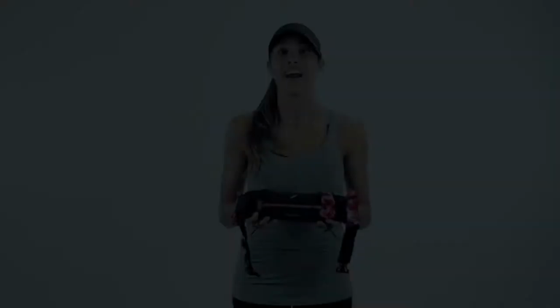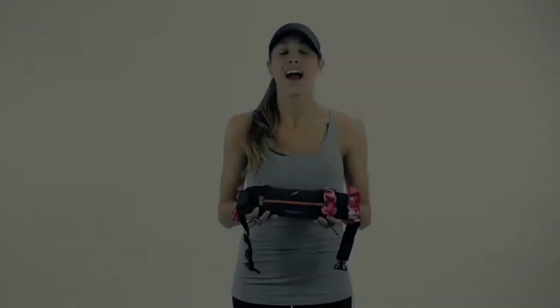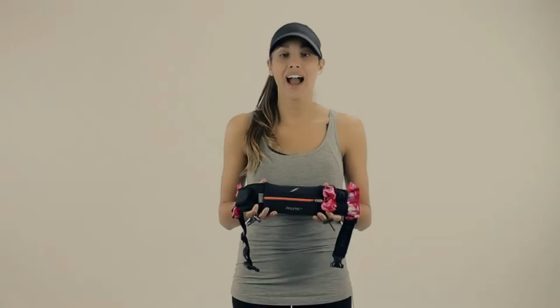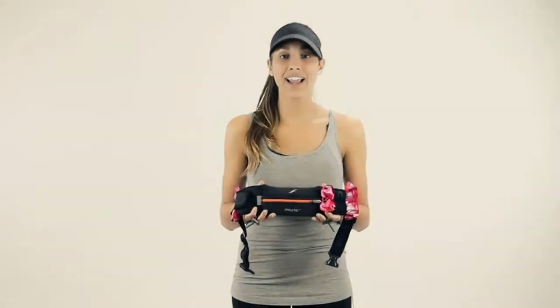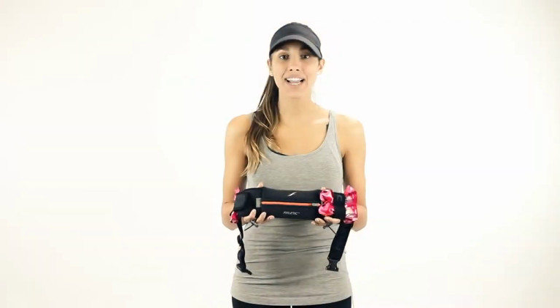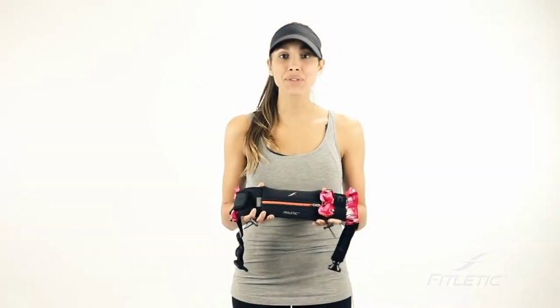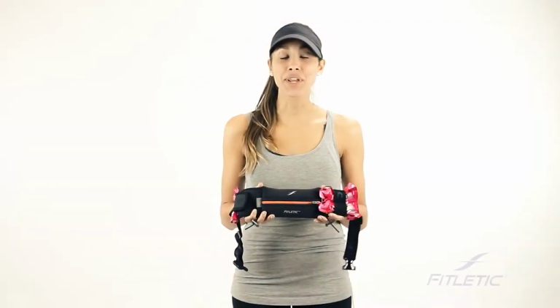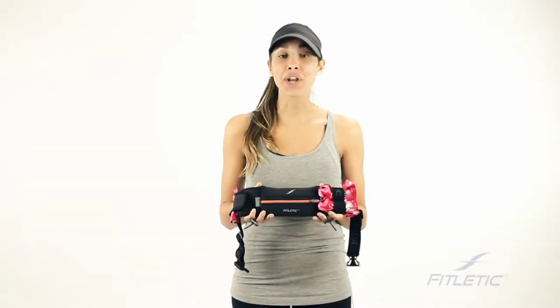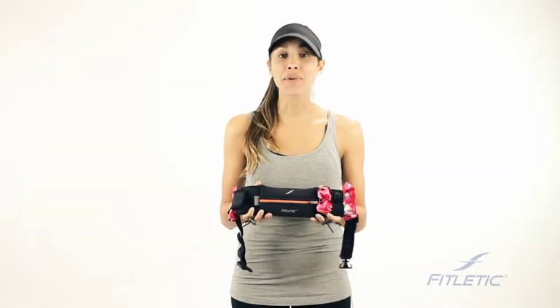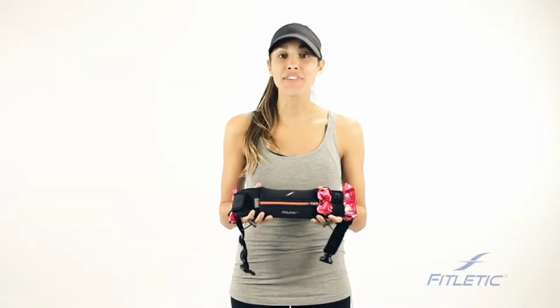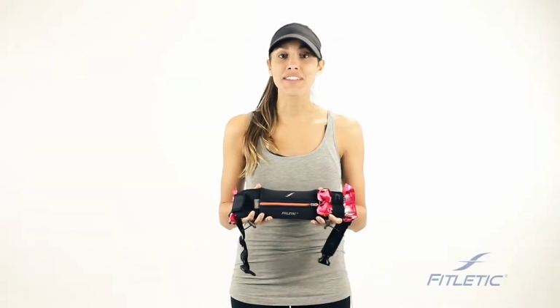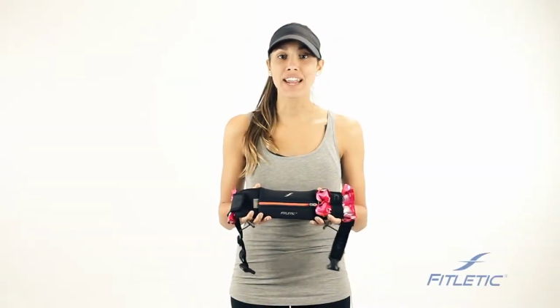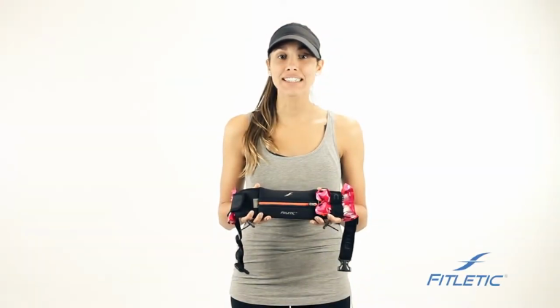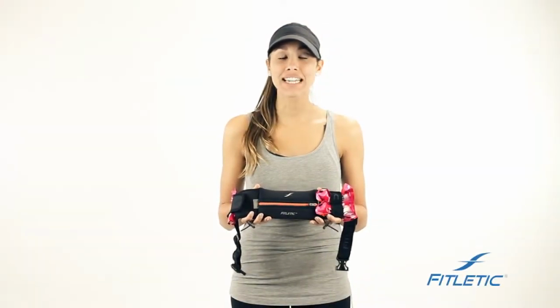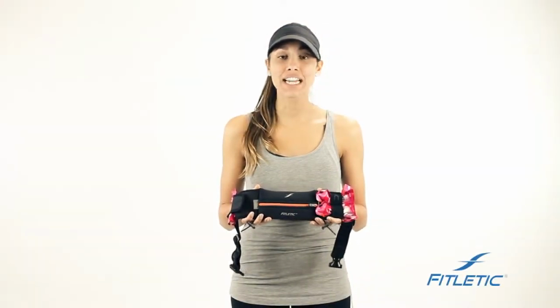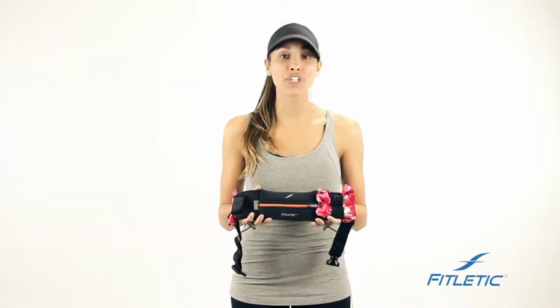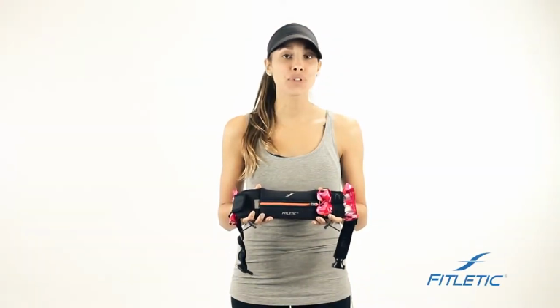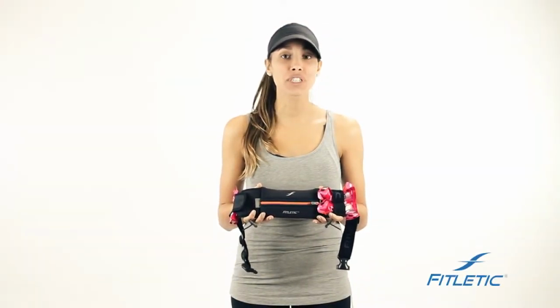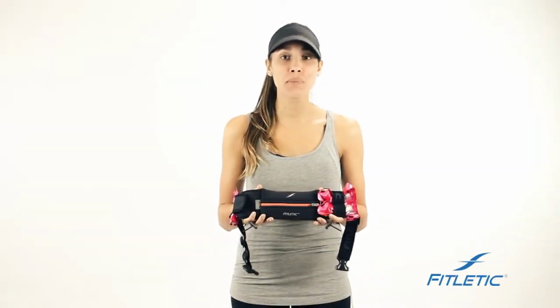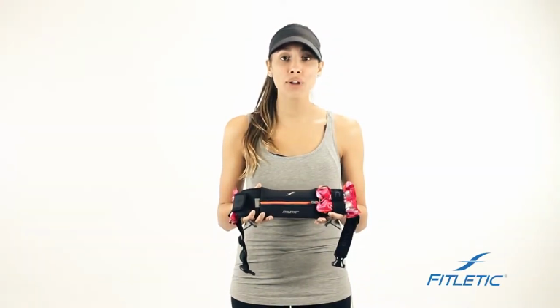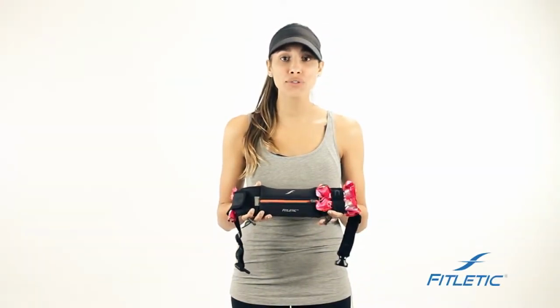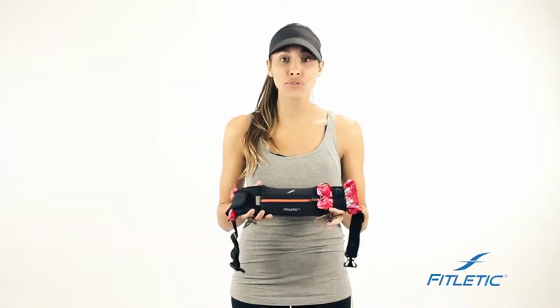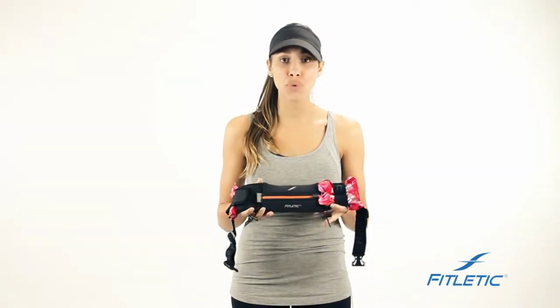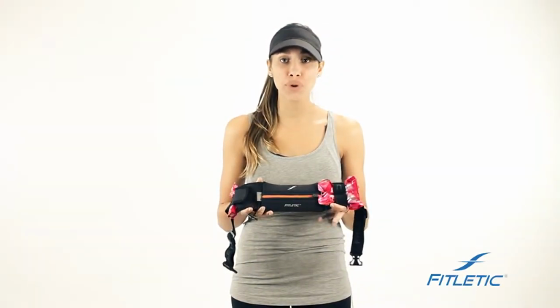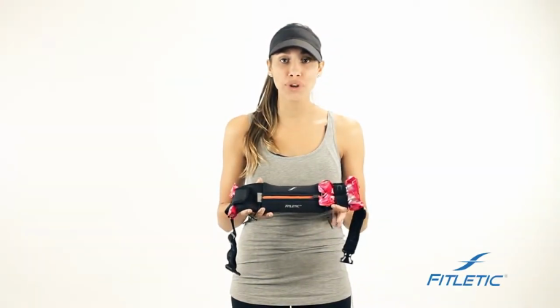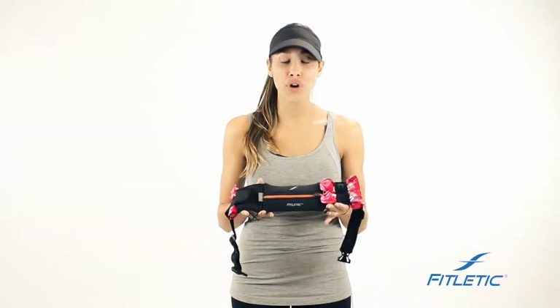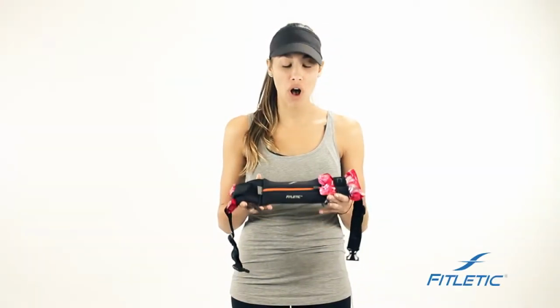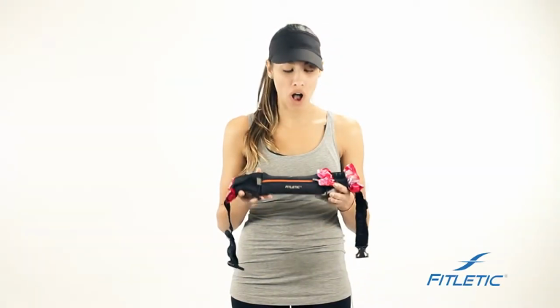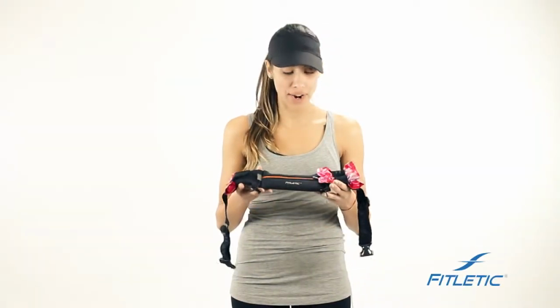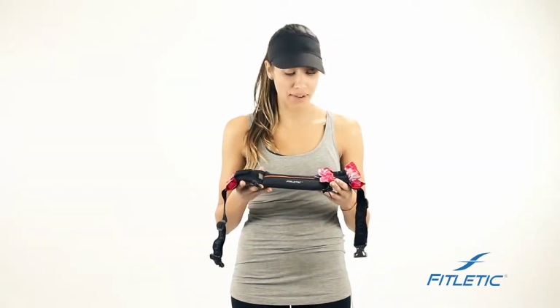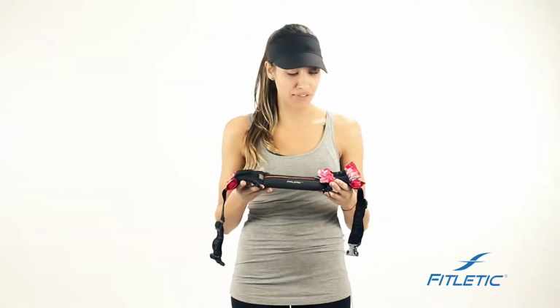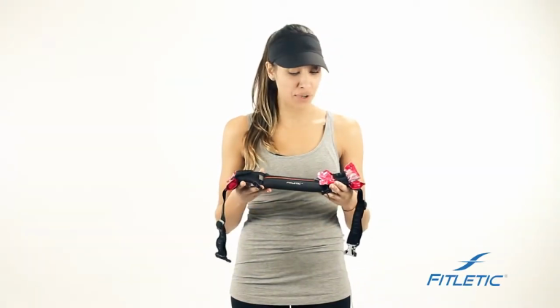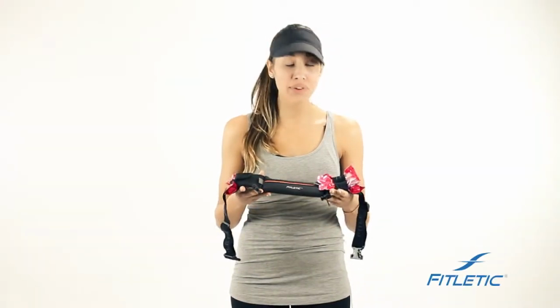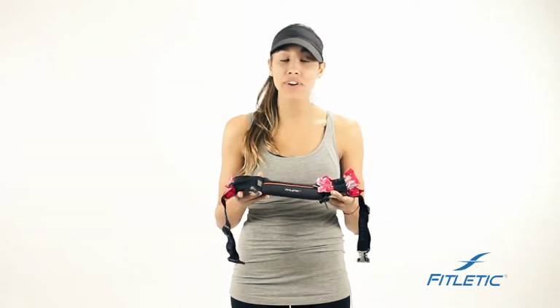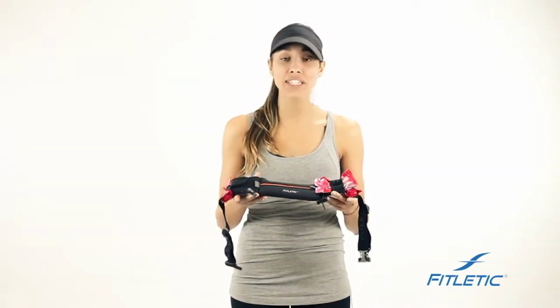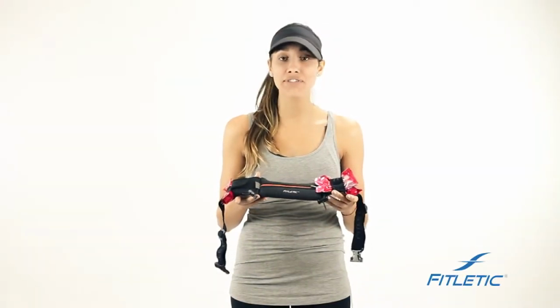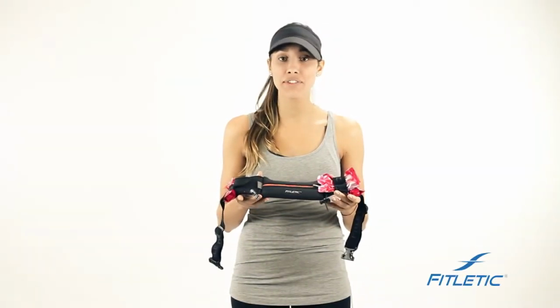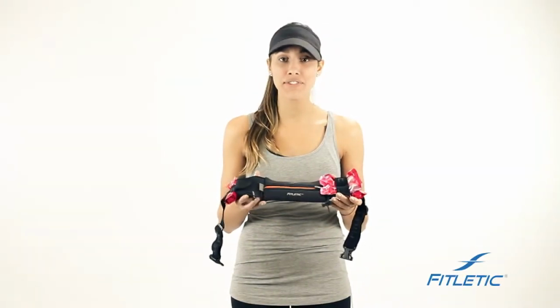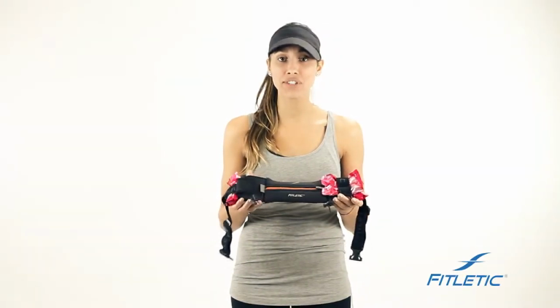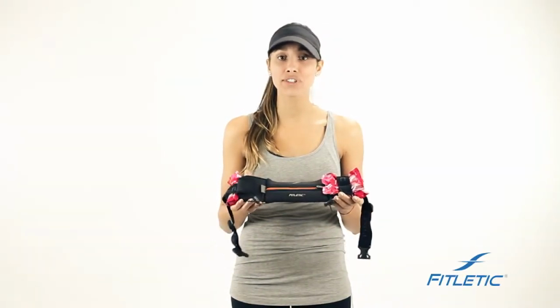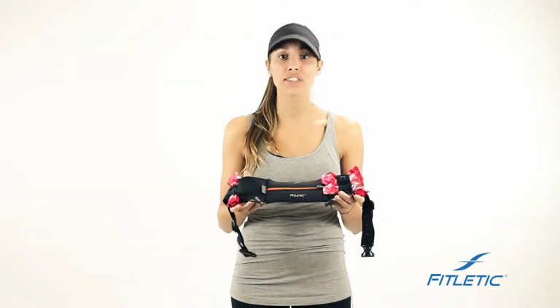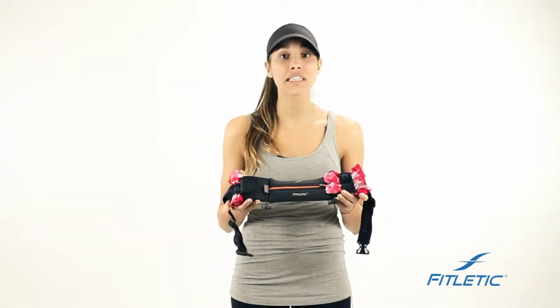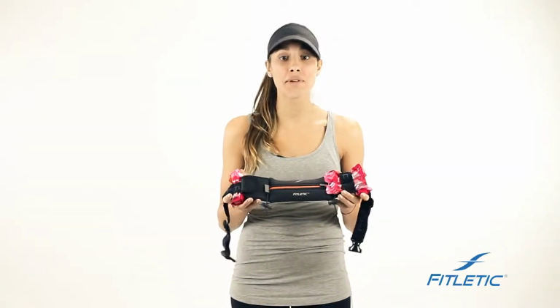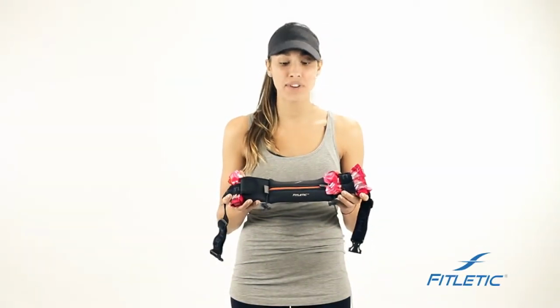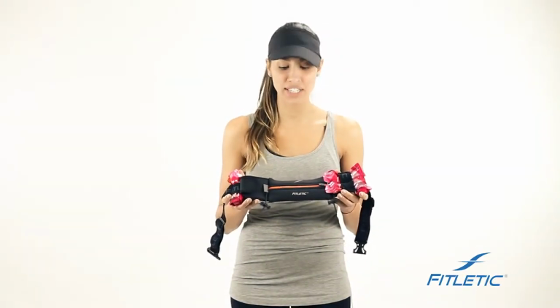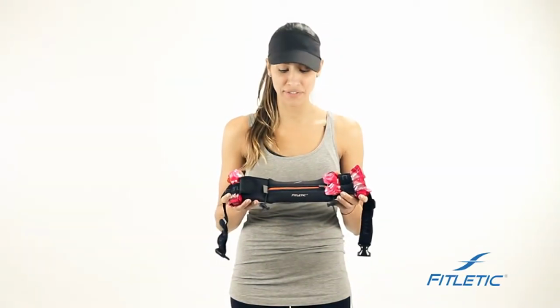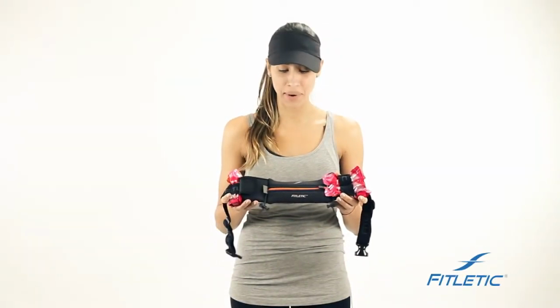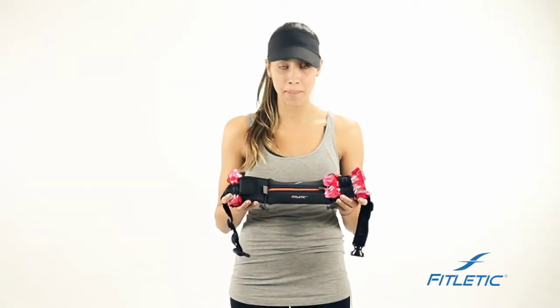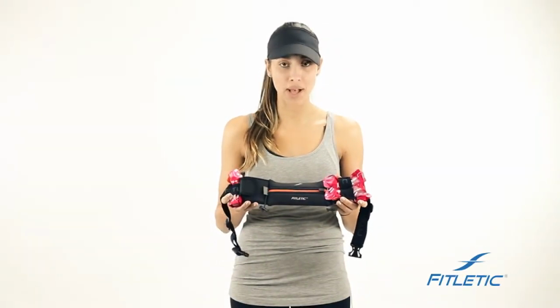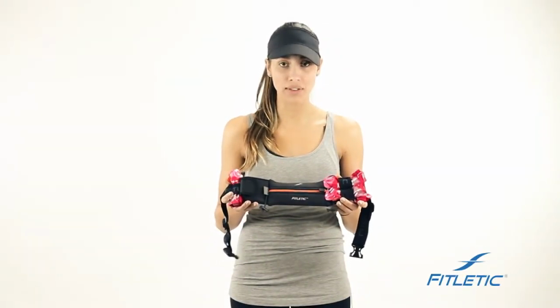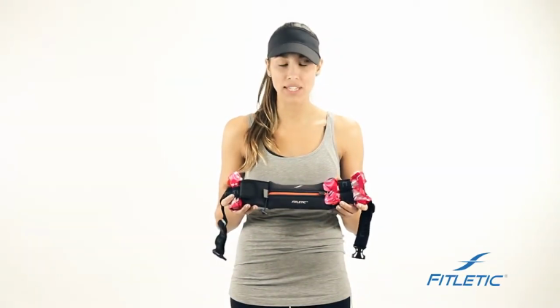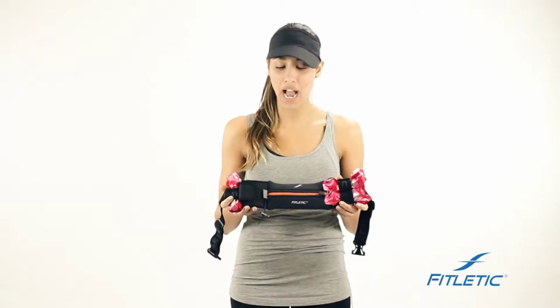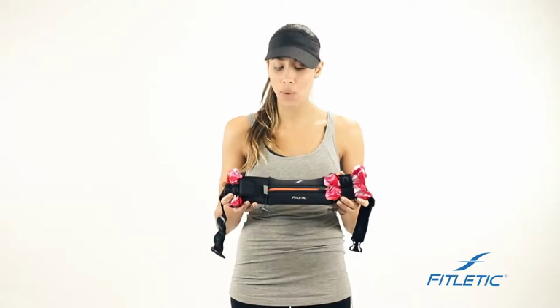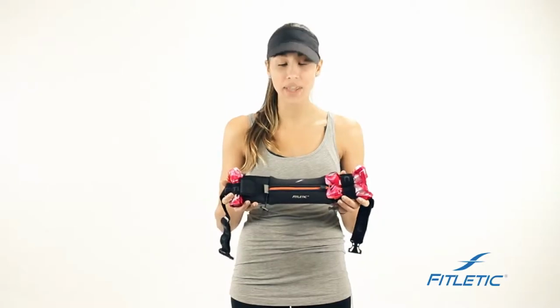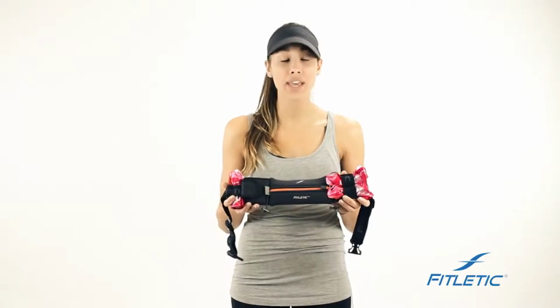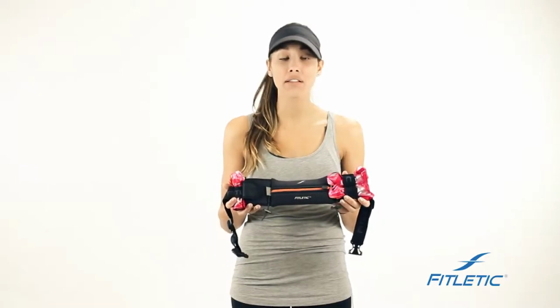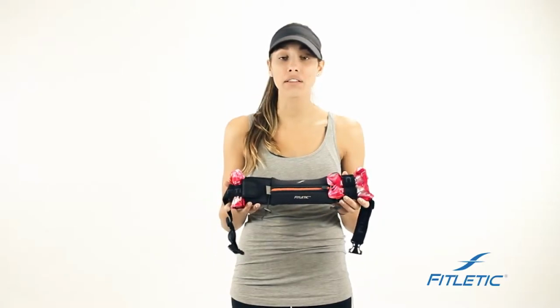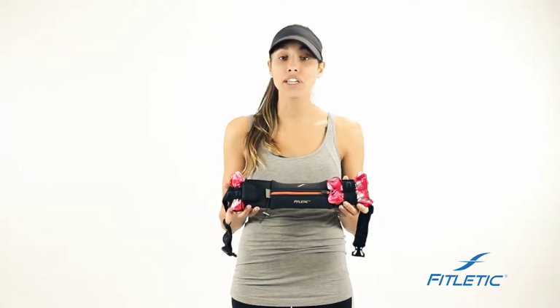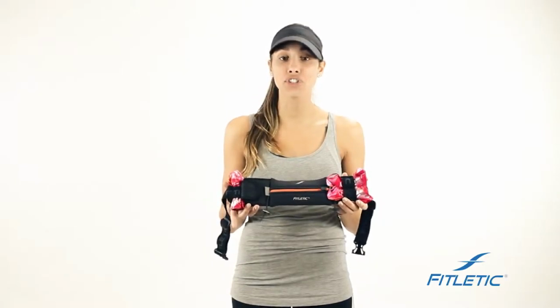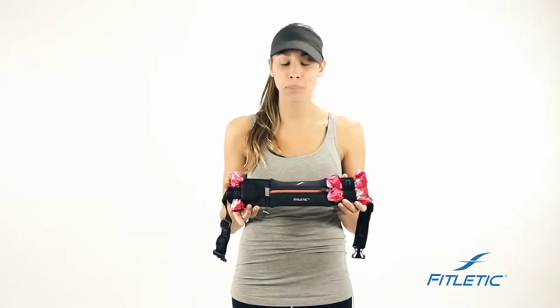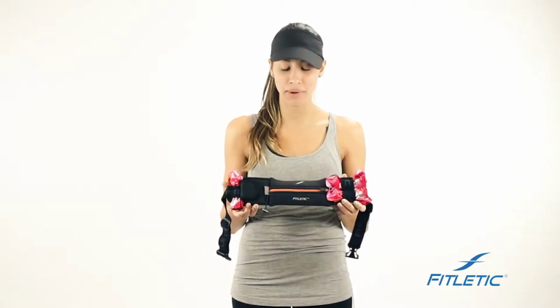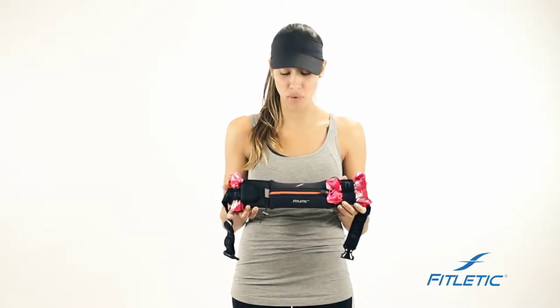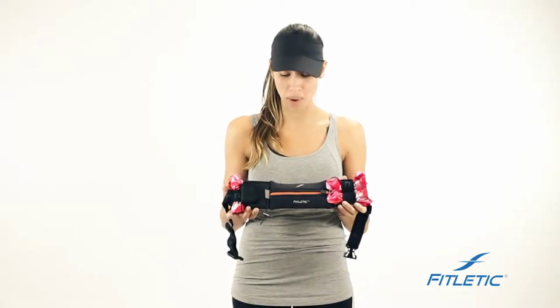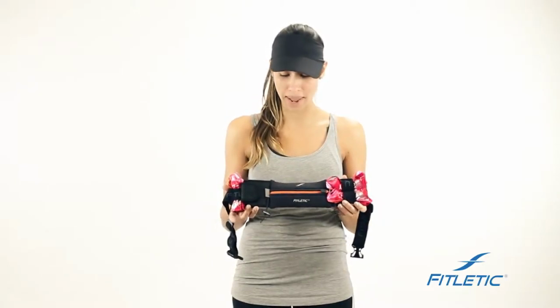Hi guys, we're here with Fitlettic today to do a small tutorial on a few of our different features, some of our different belts, and how we can unleash your performance.